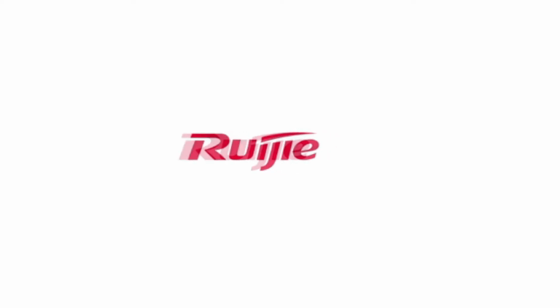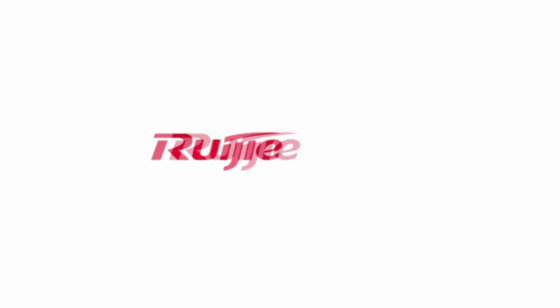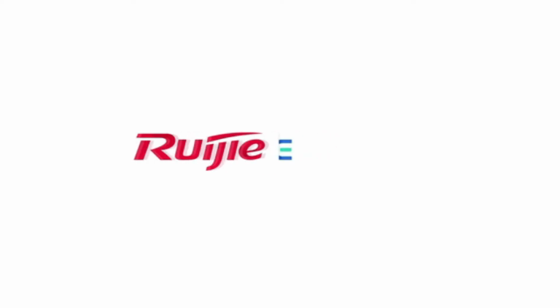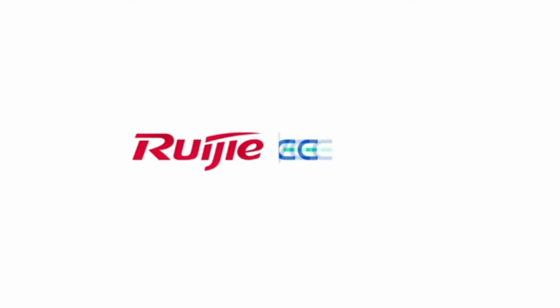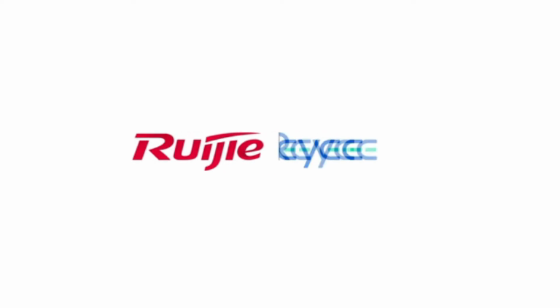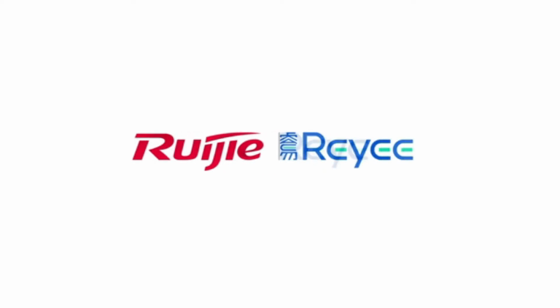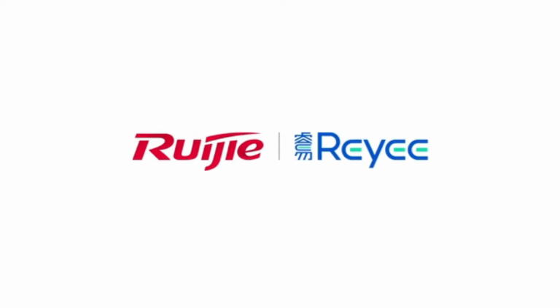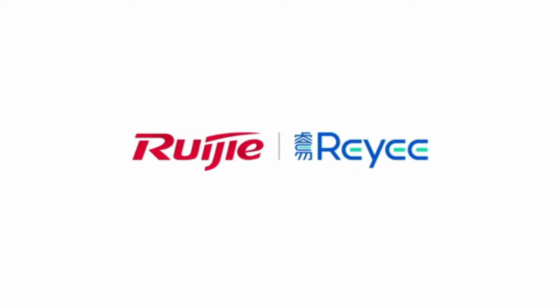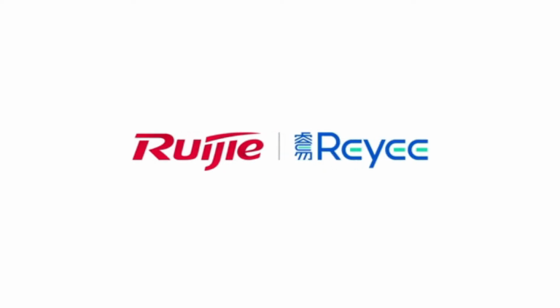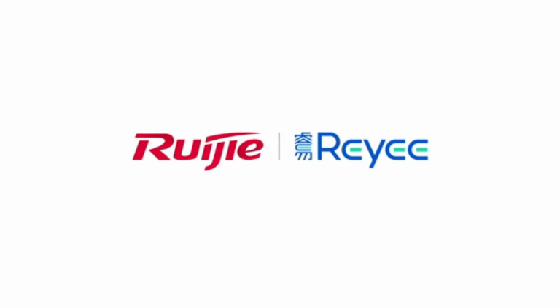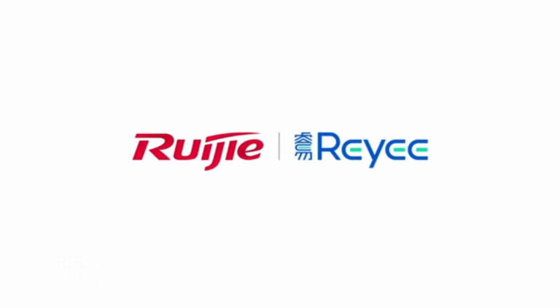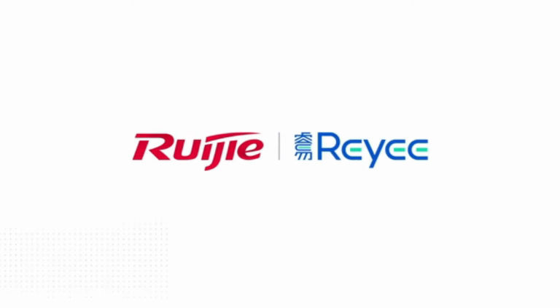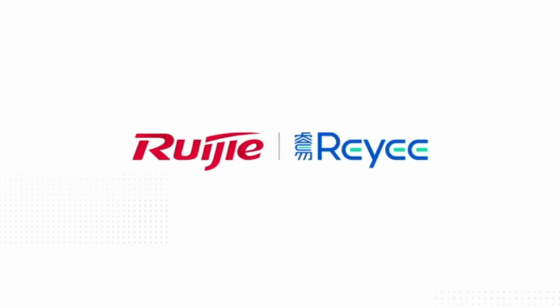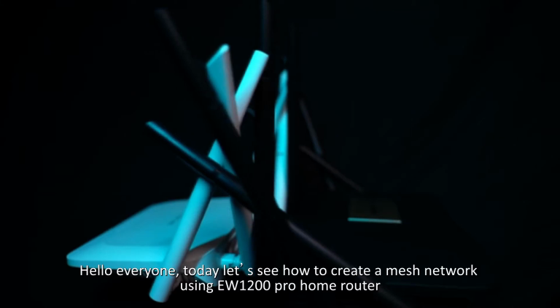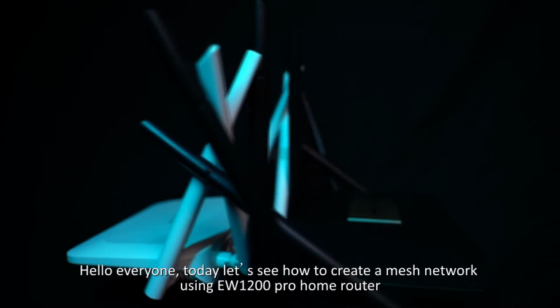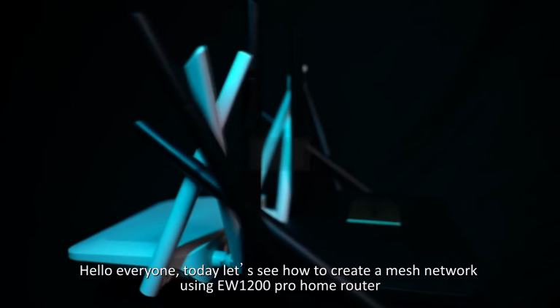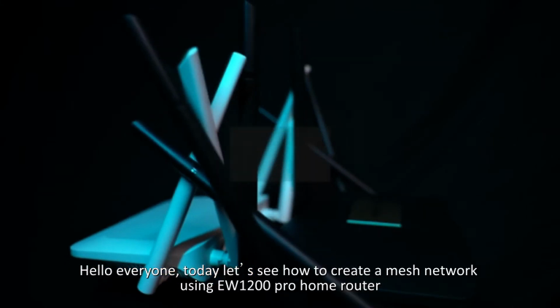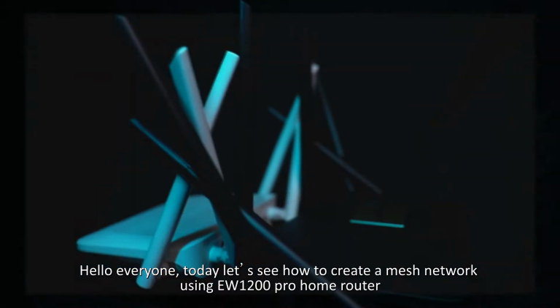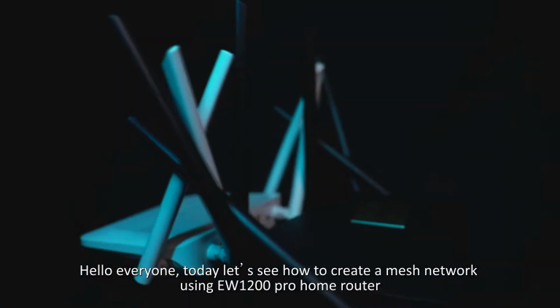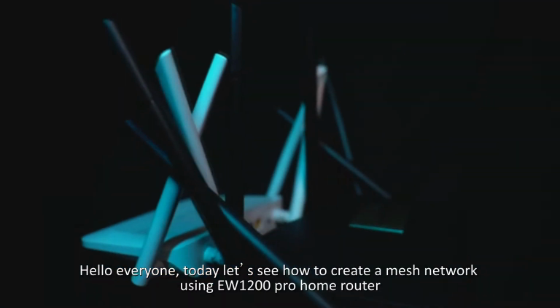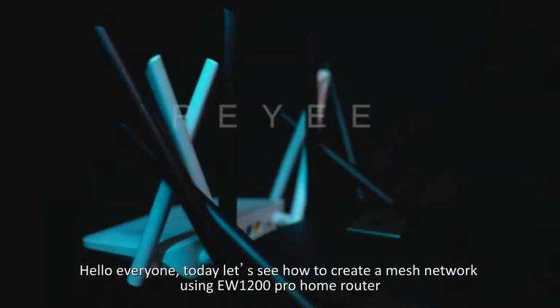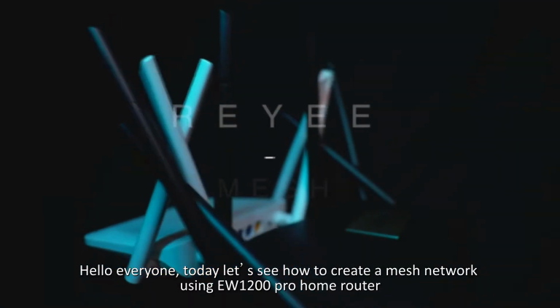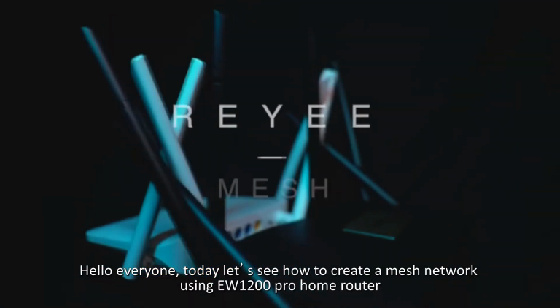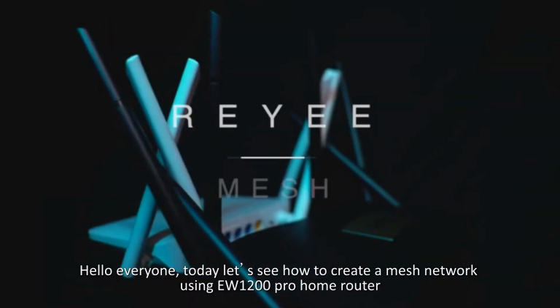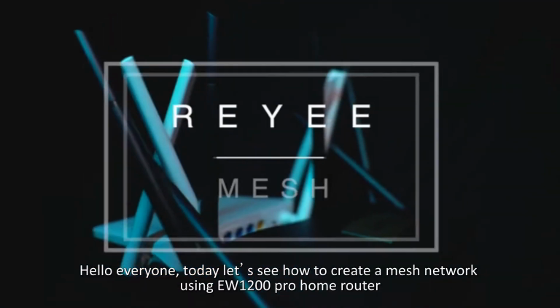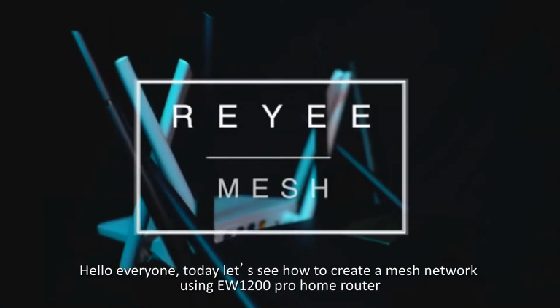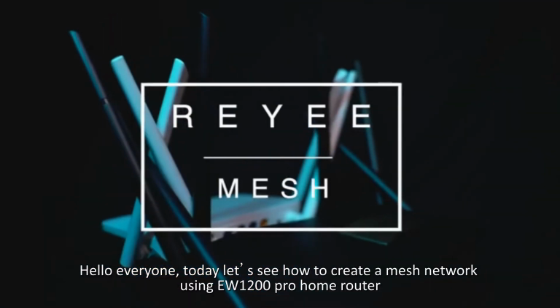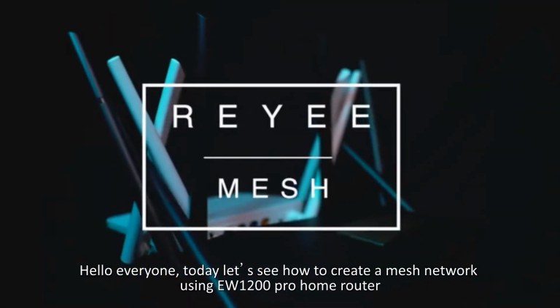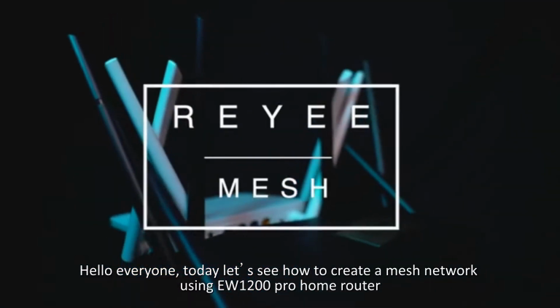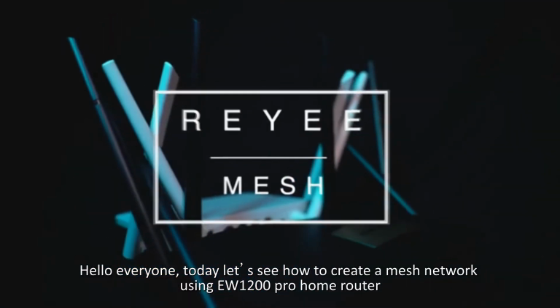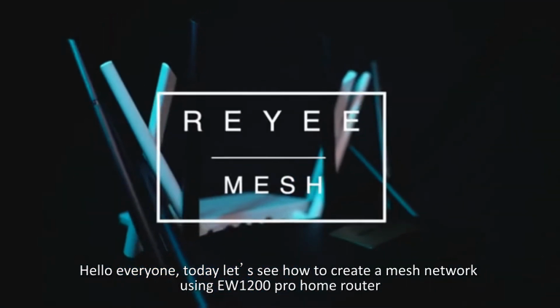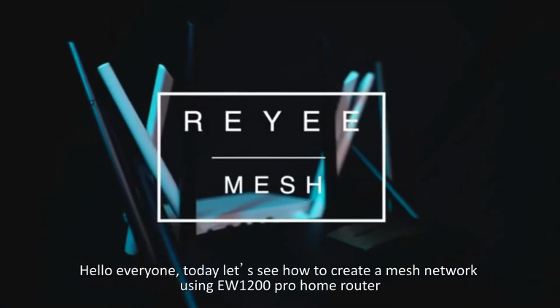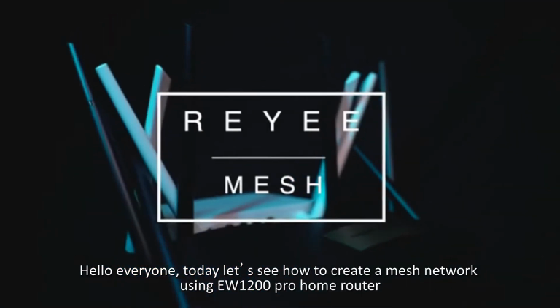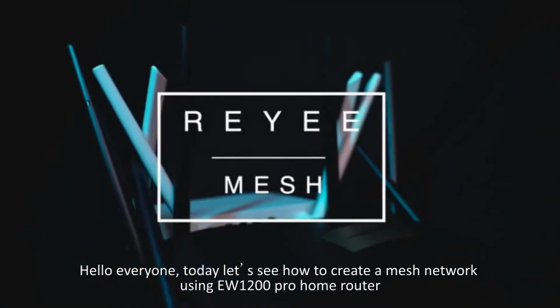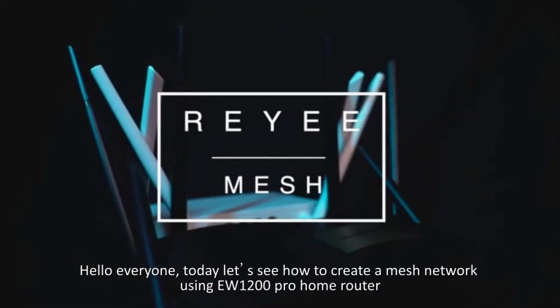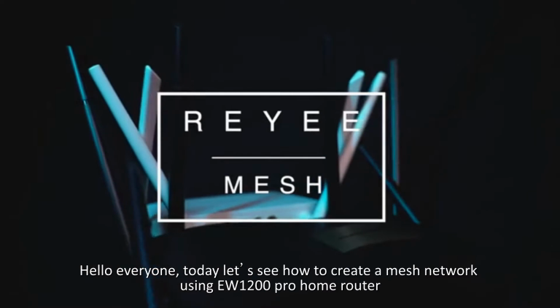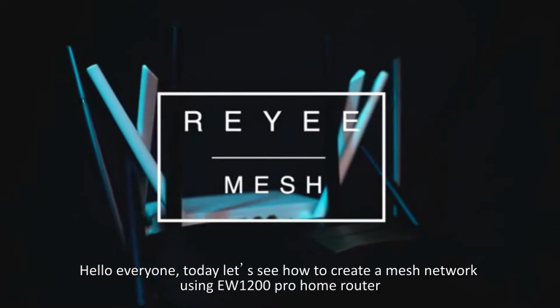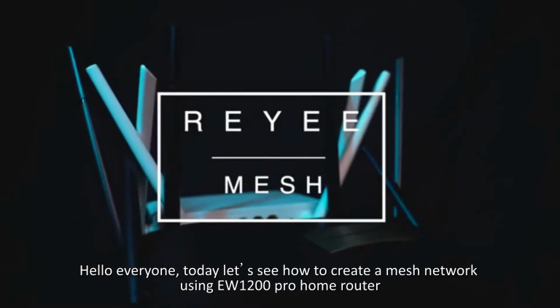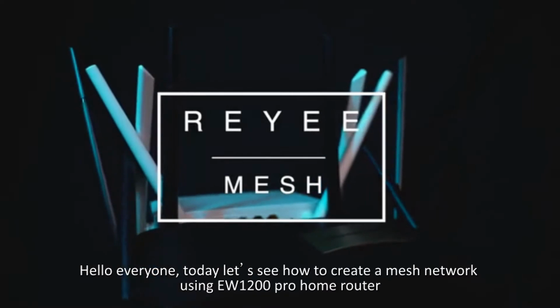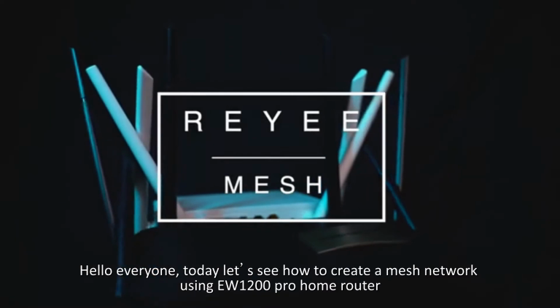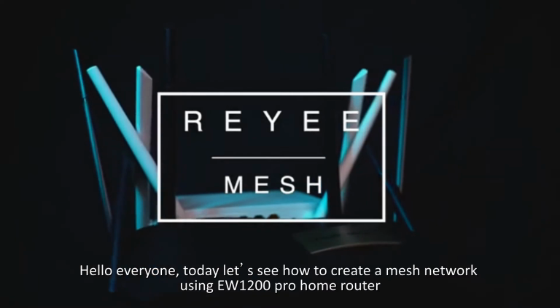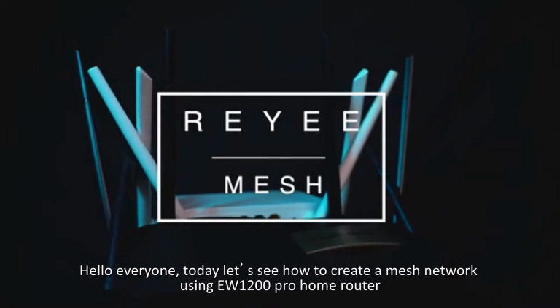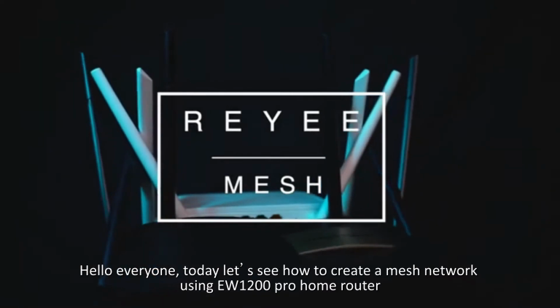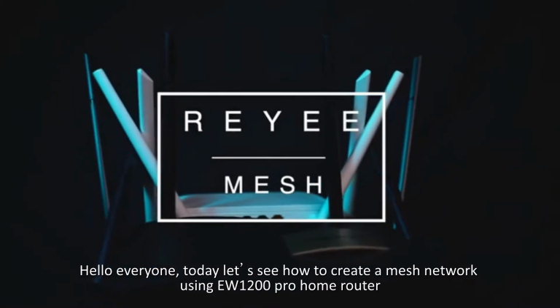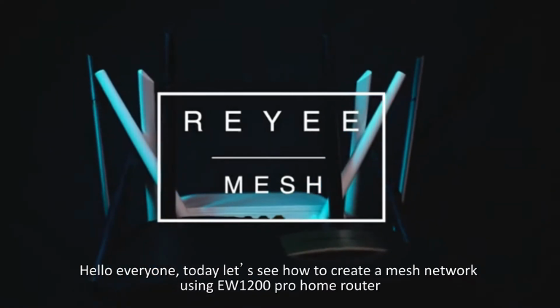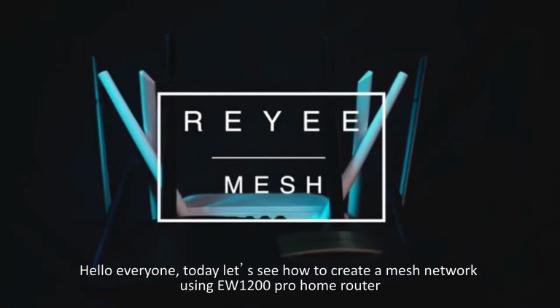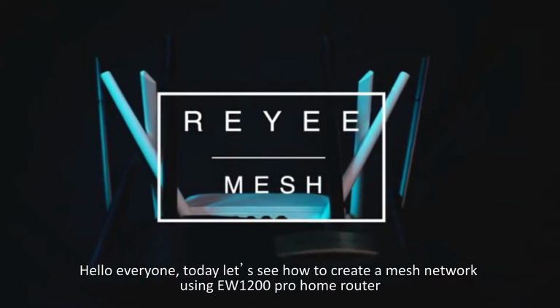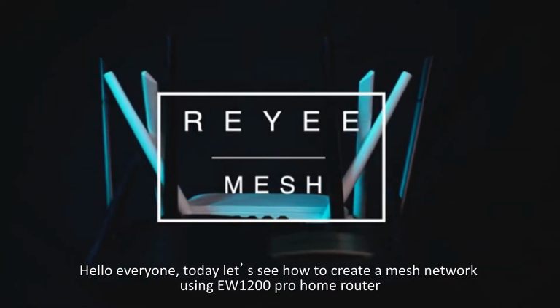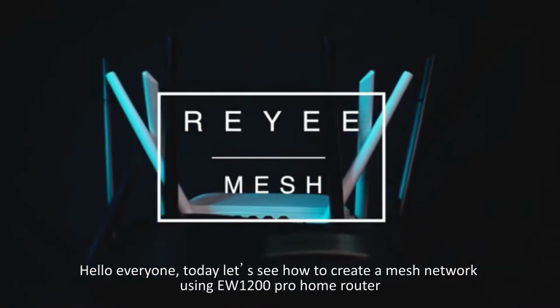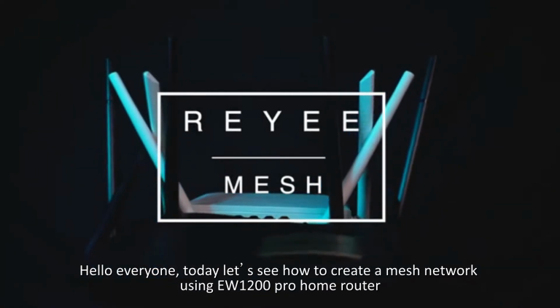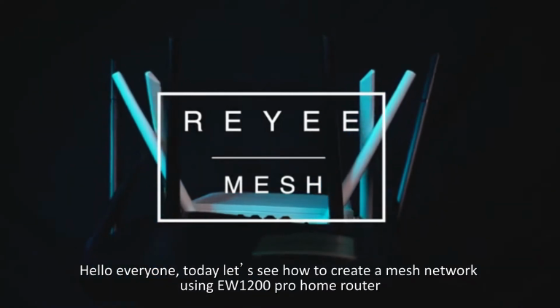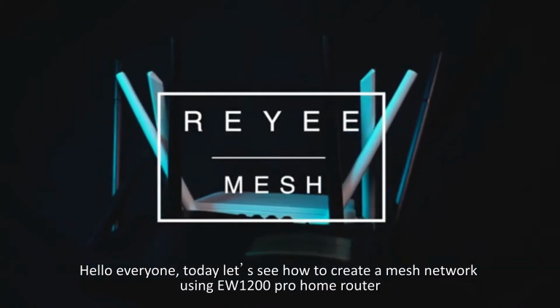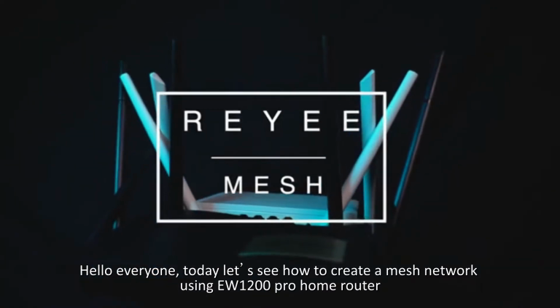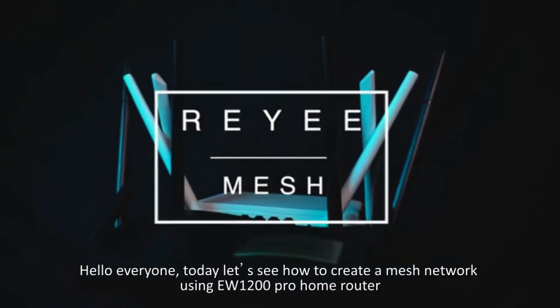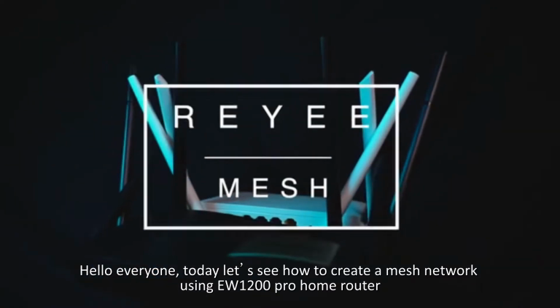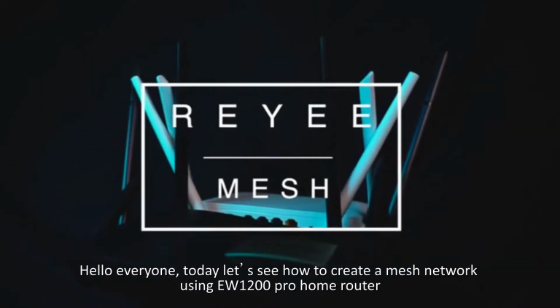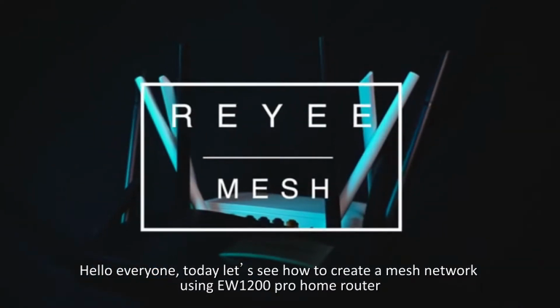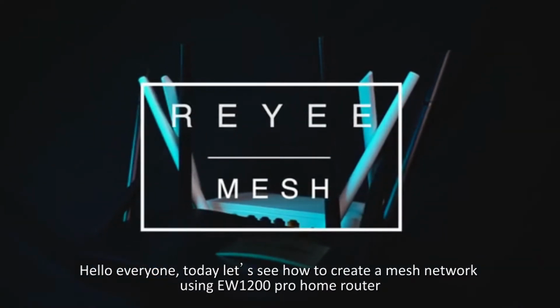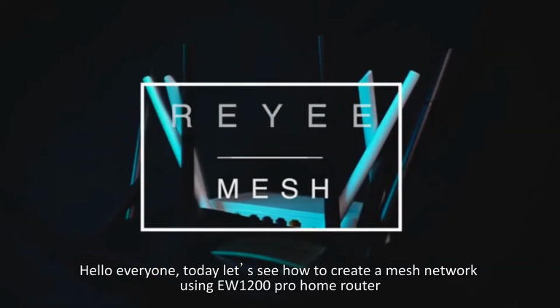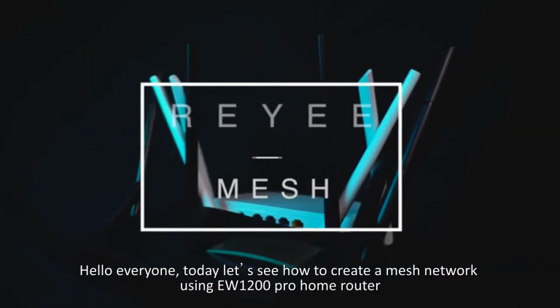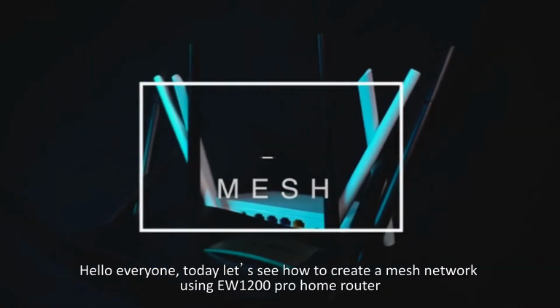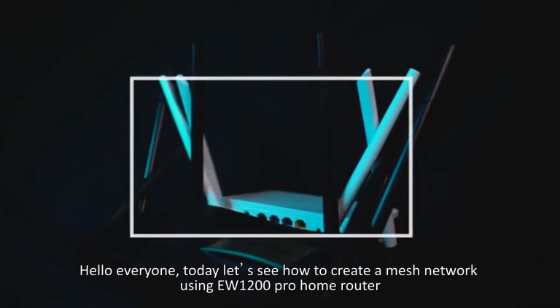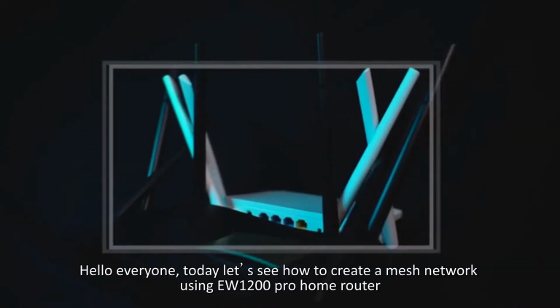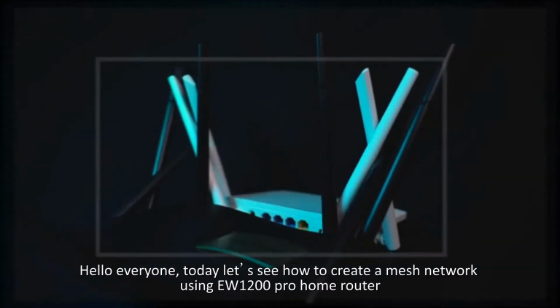Hello everyone, today let's see how to create a mesh network using EW1200 Pro home router.